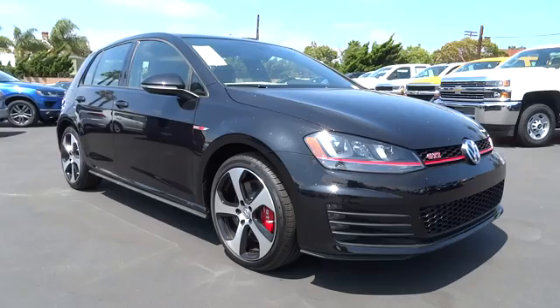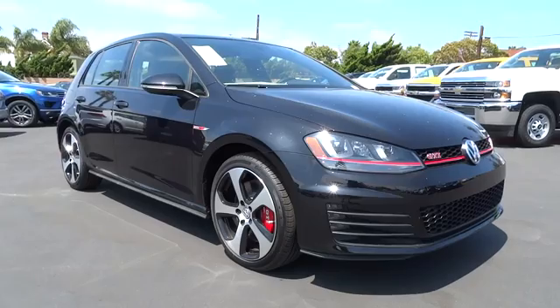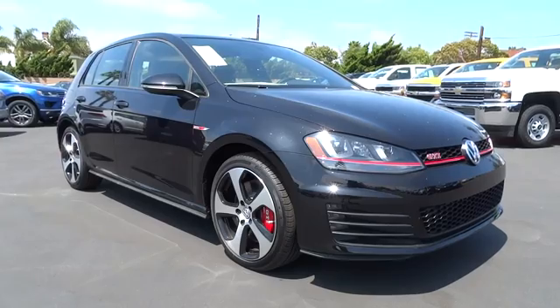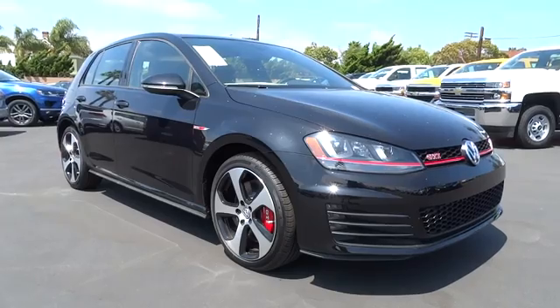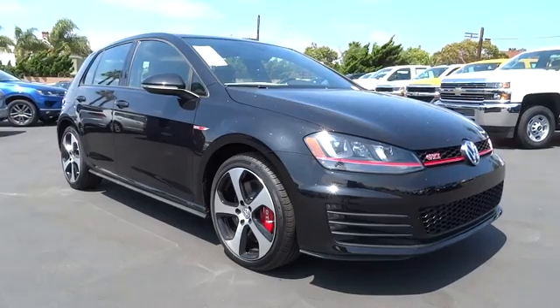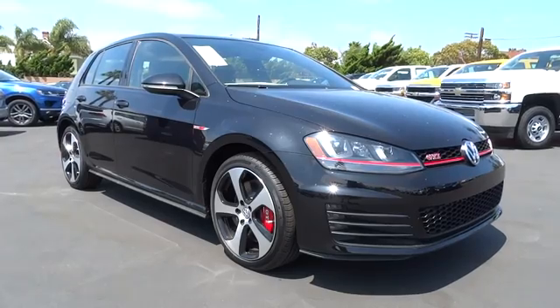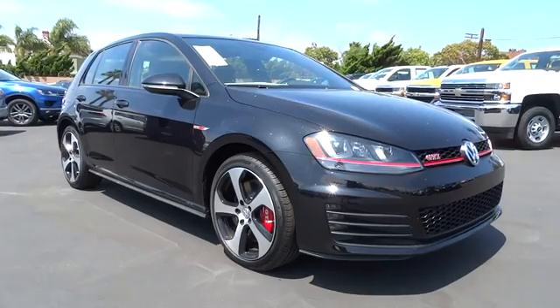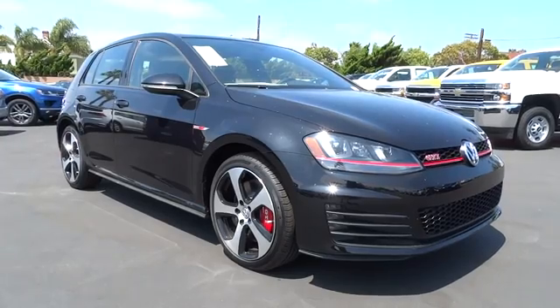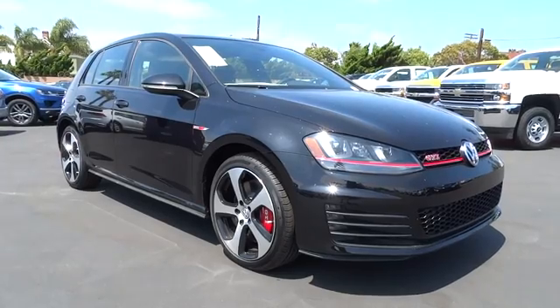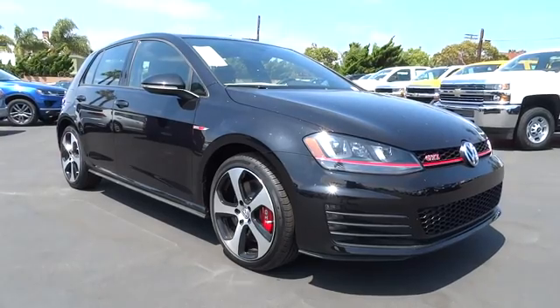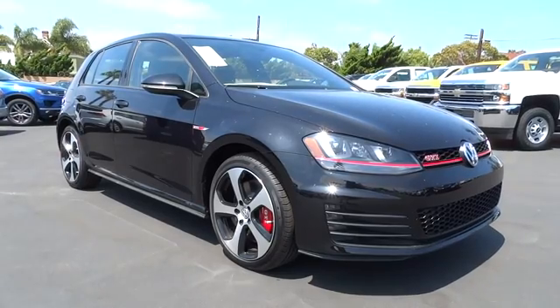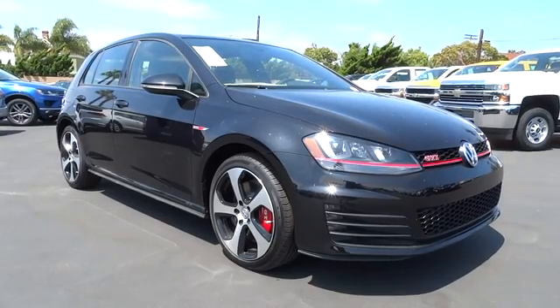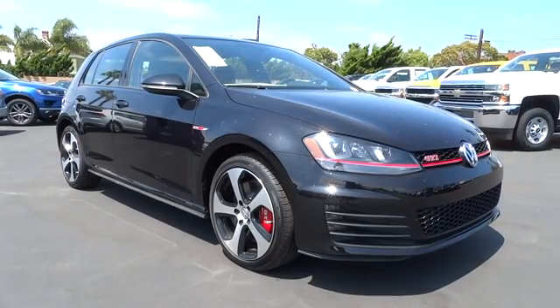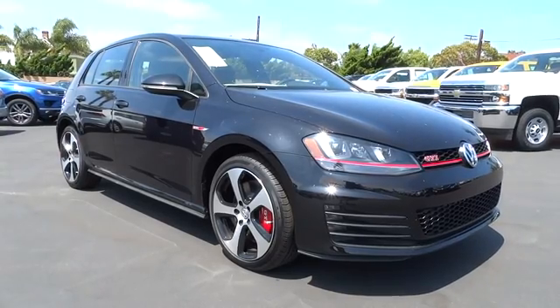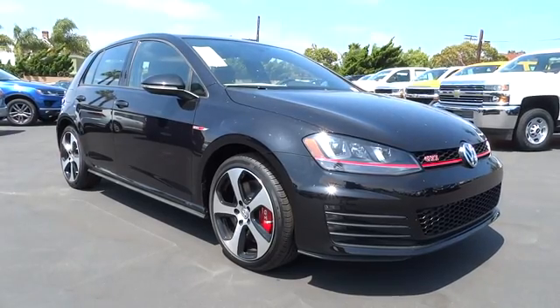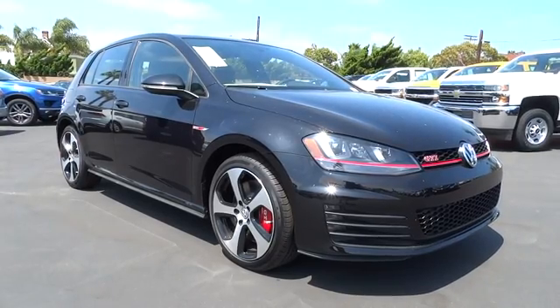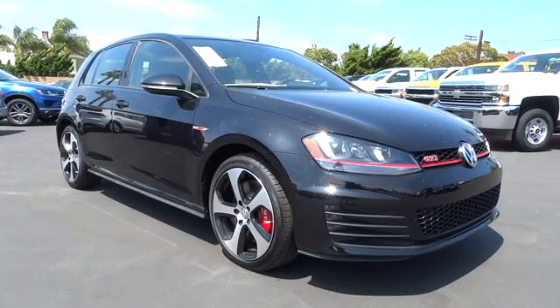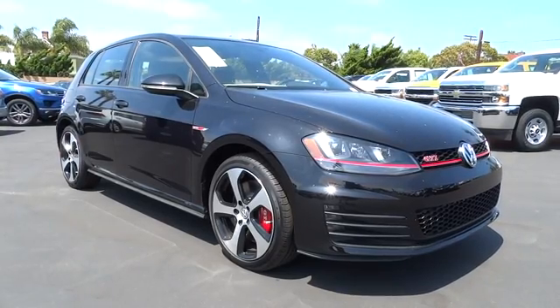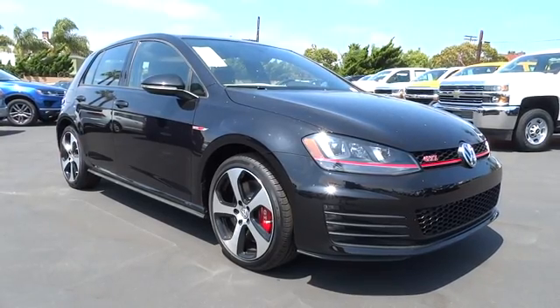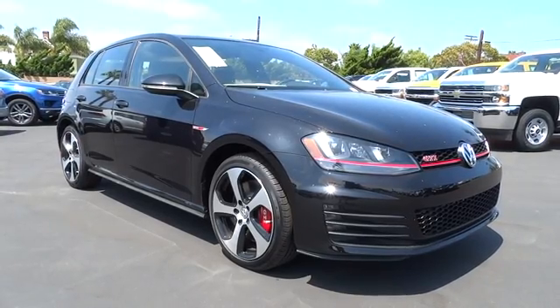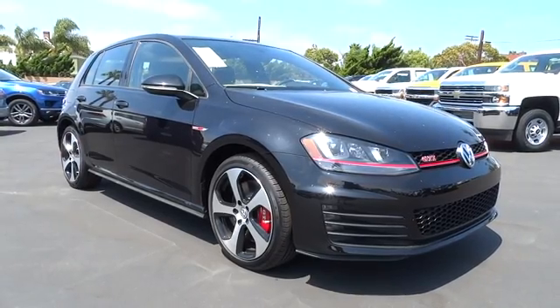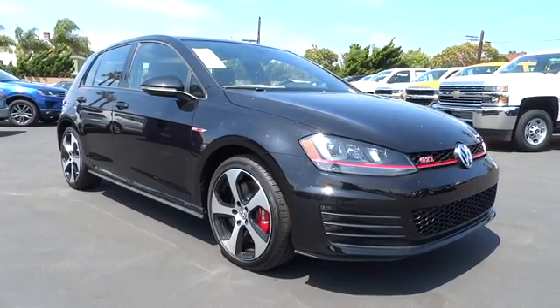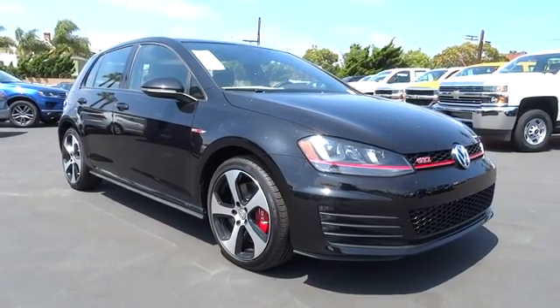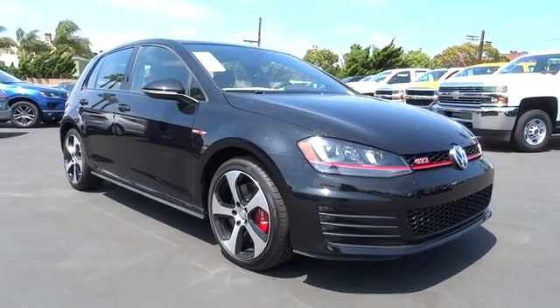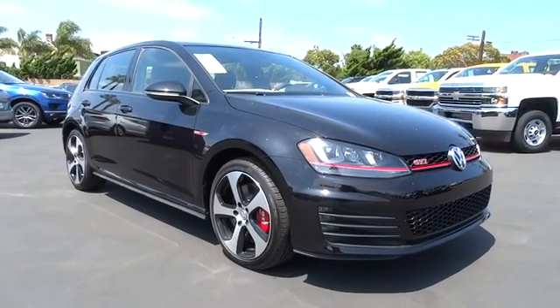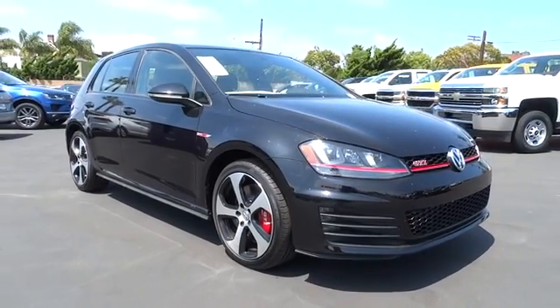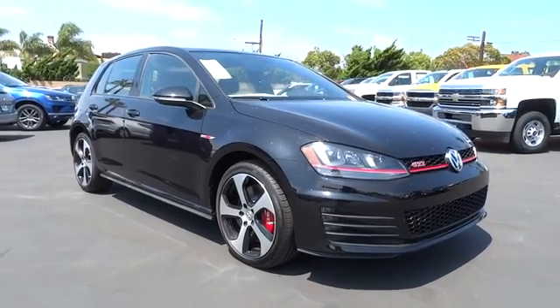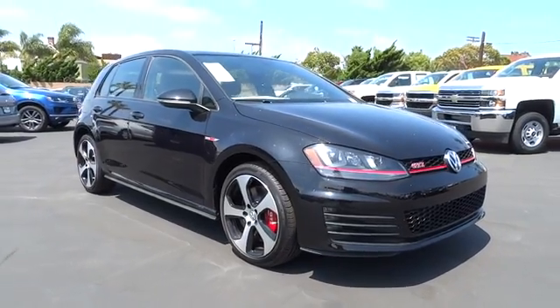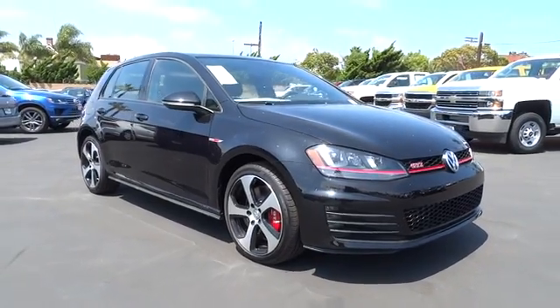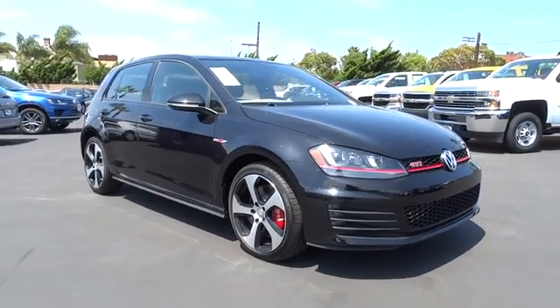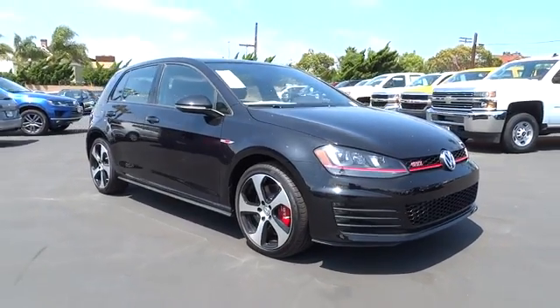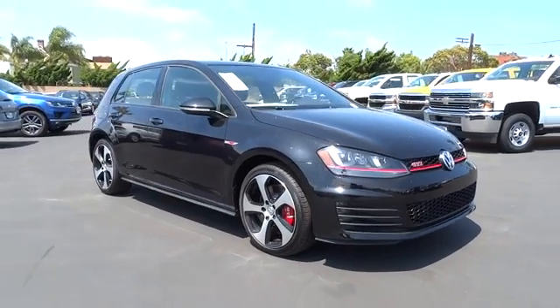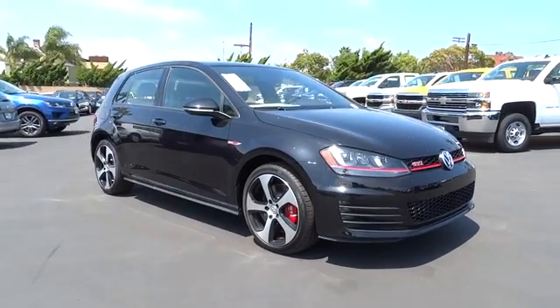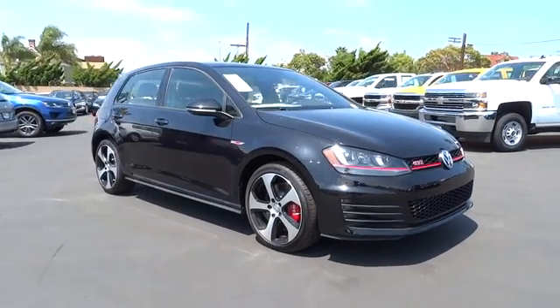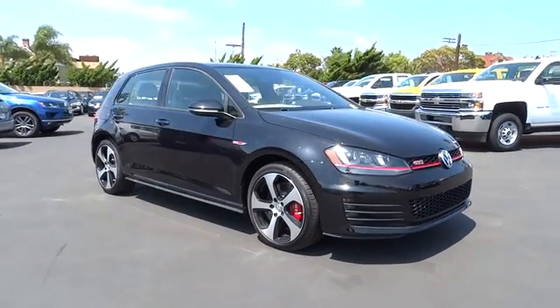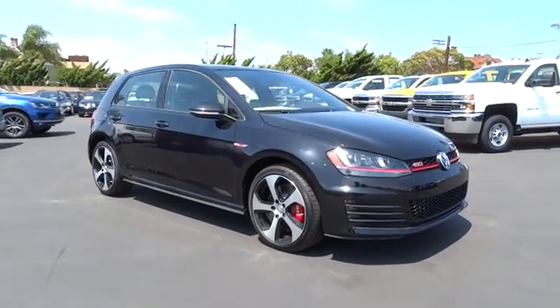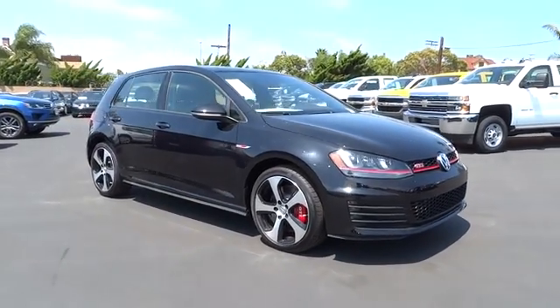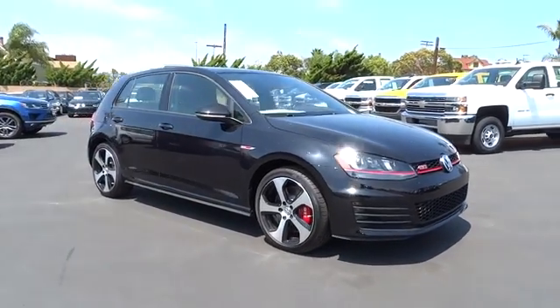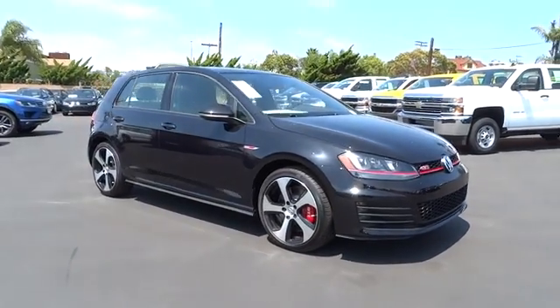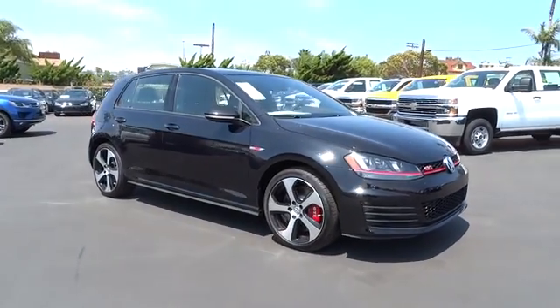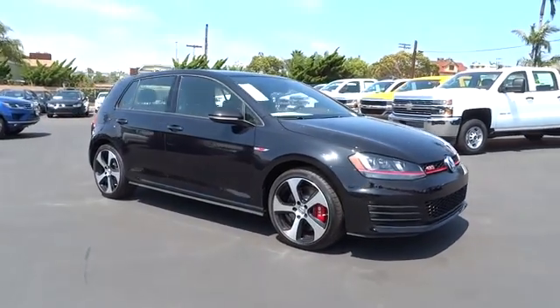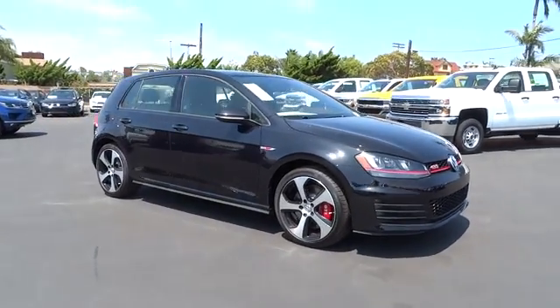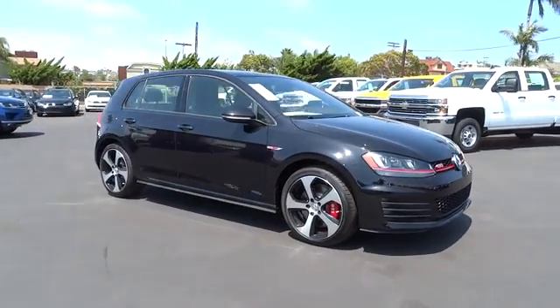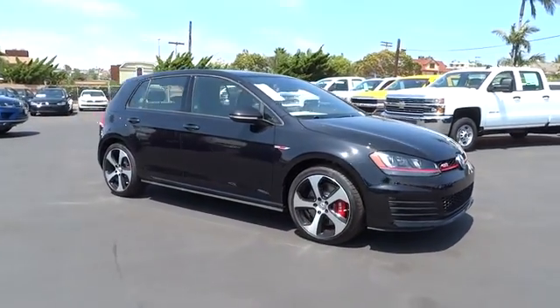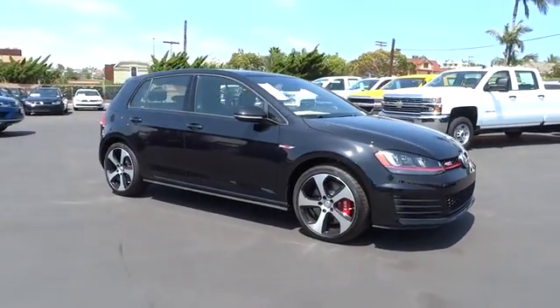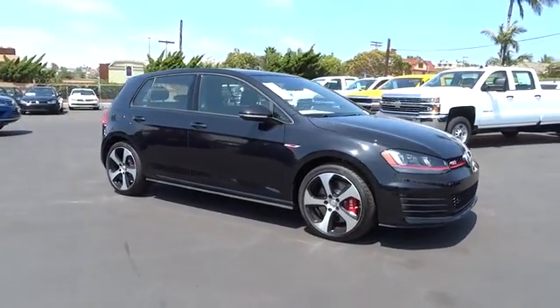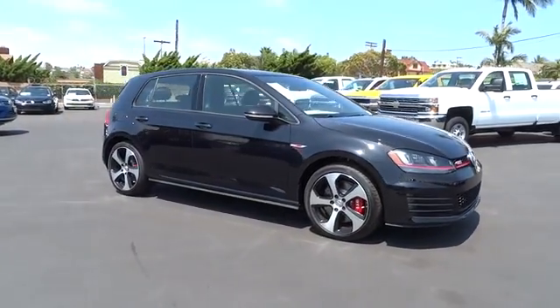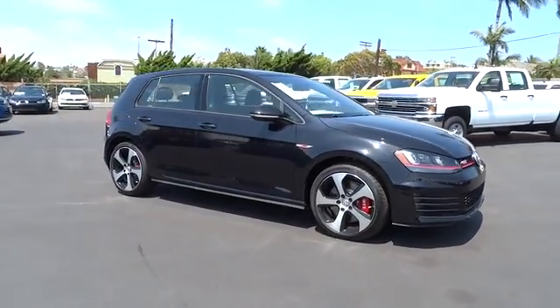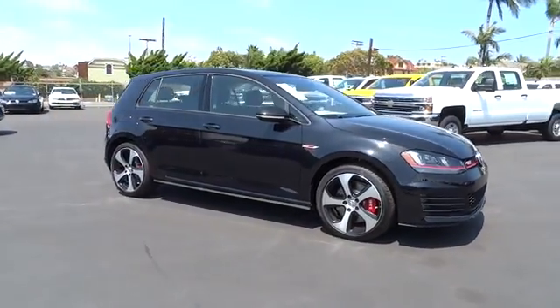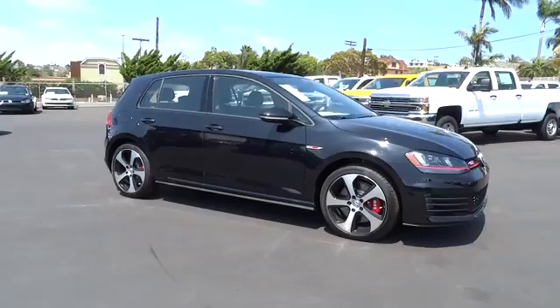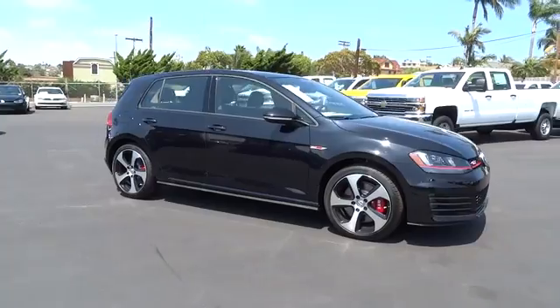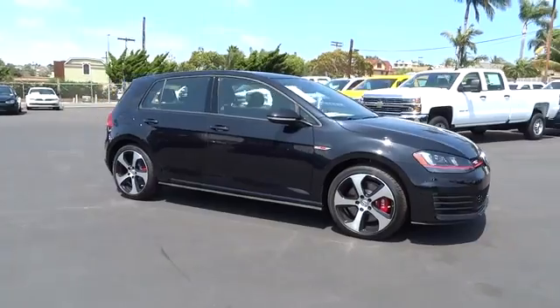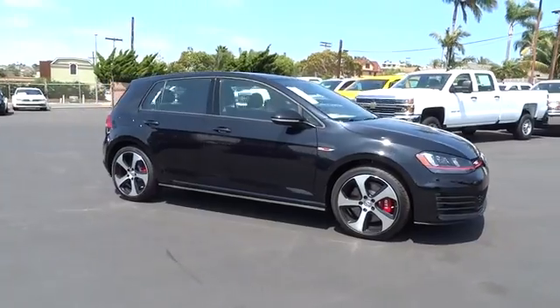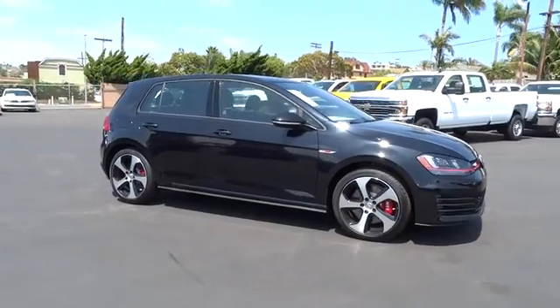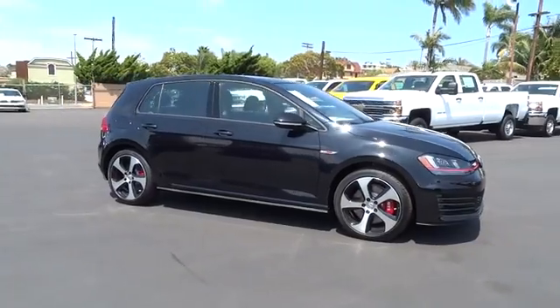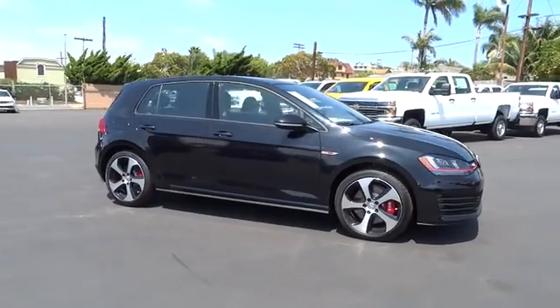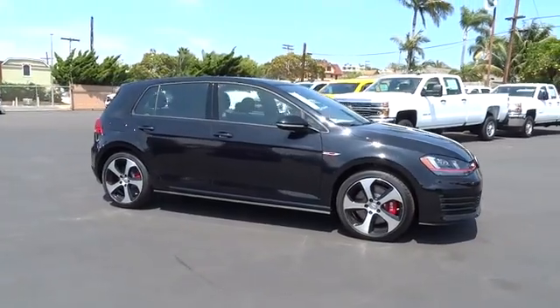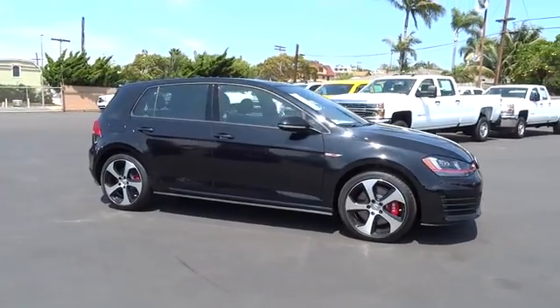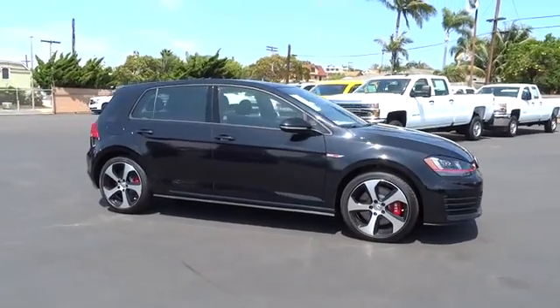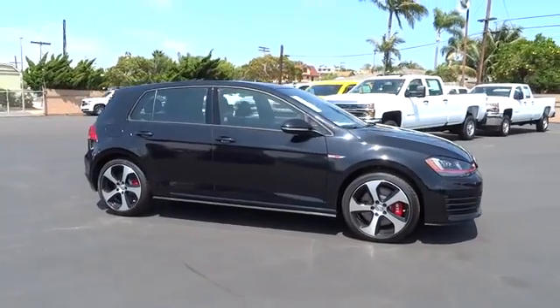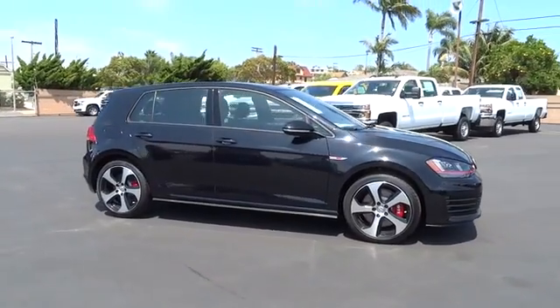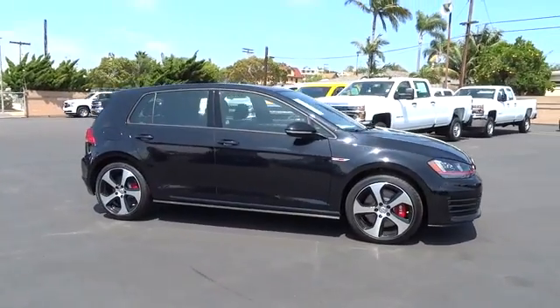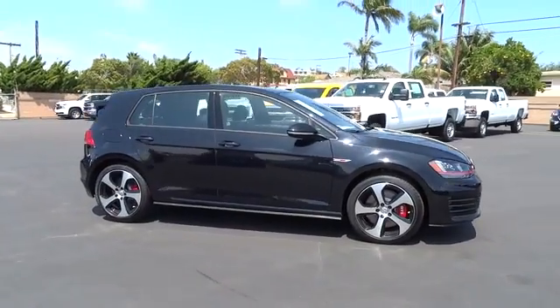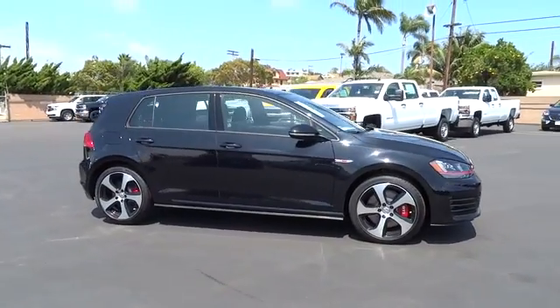The 2016 Volkswagen Golf. It's the original fun-to-drive hatchback. Drive one today.